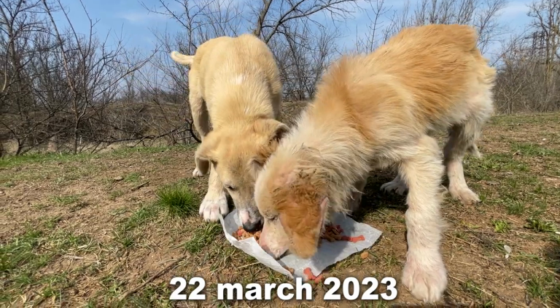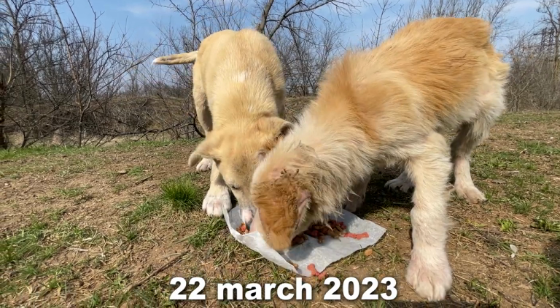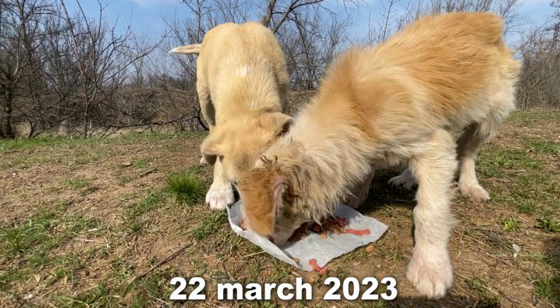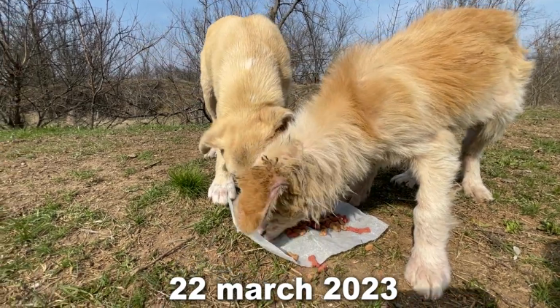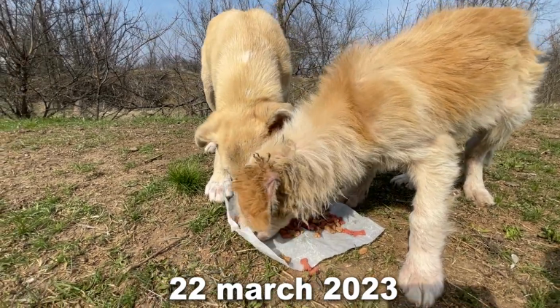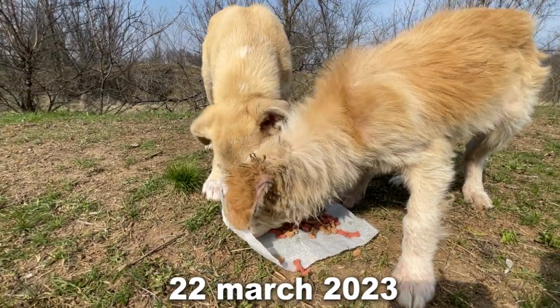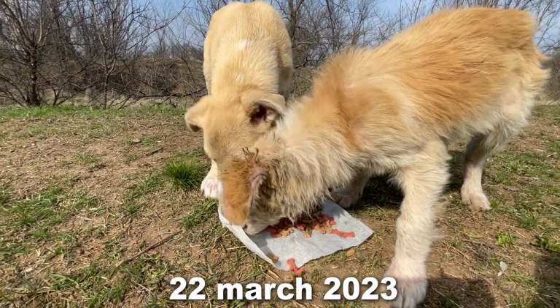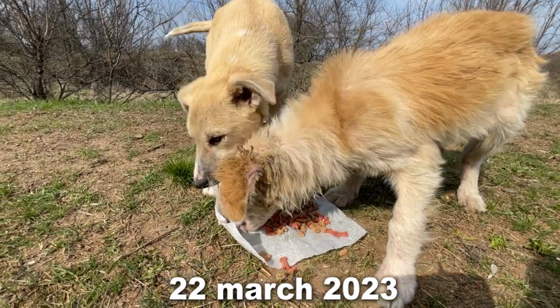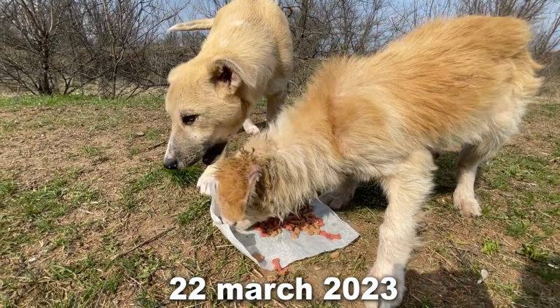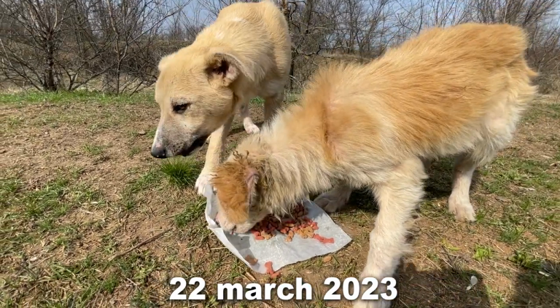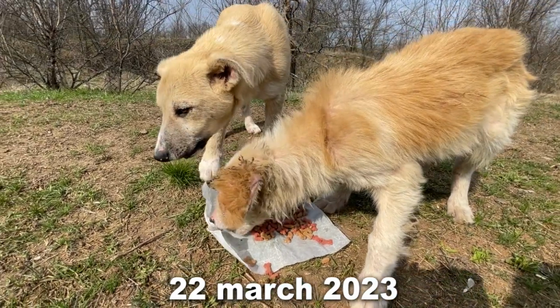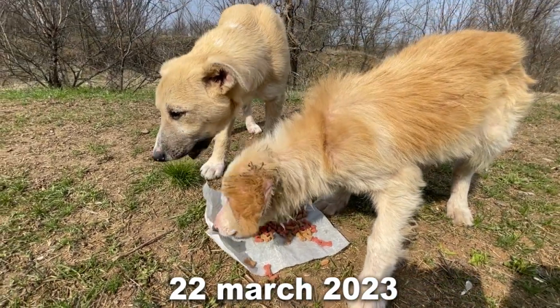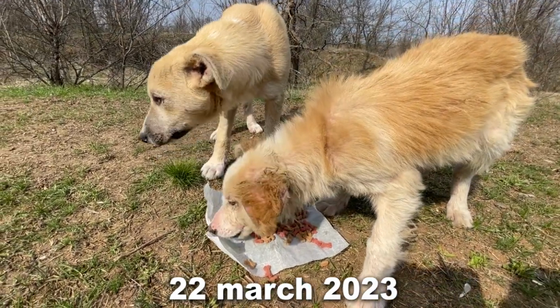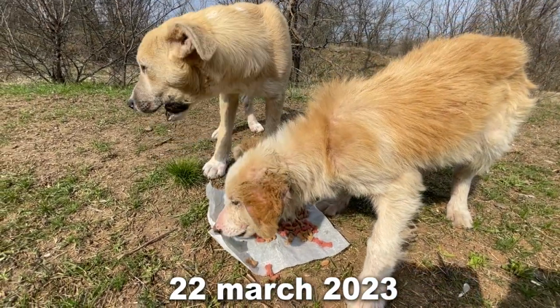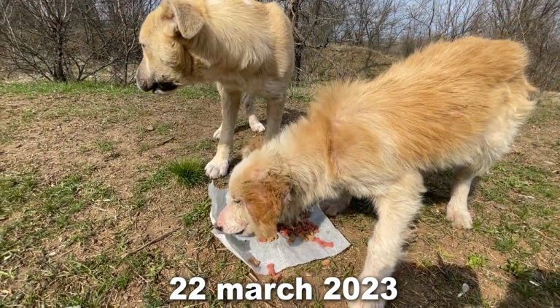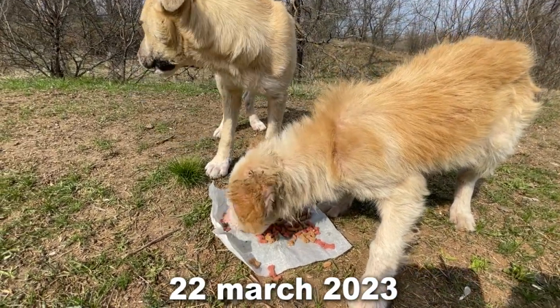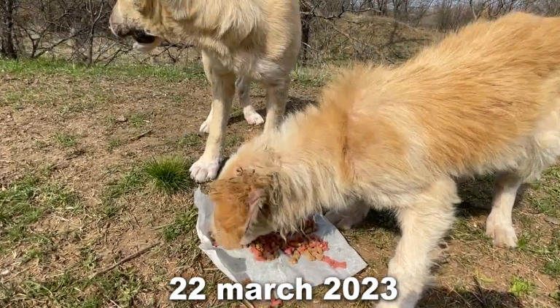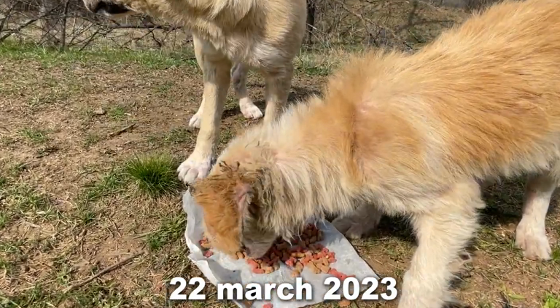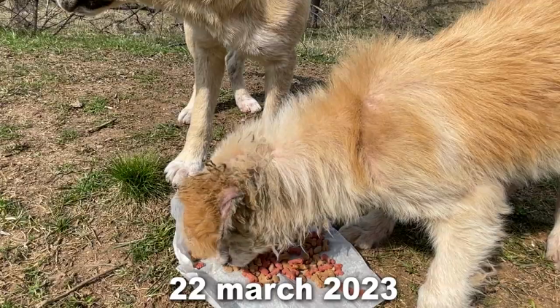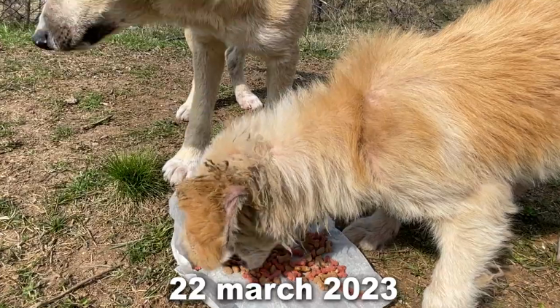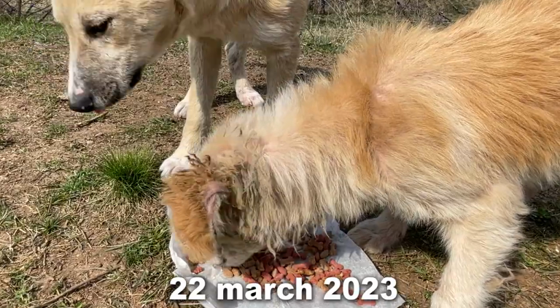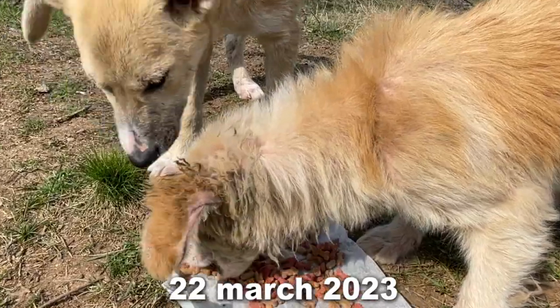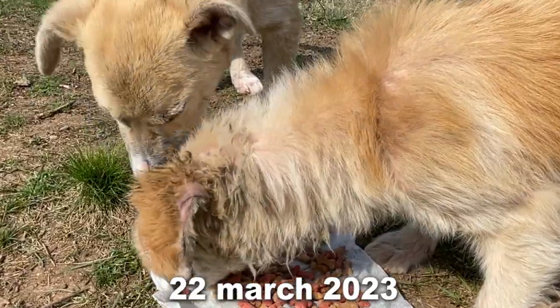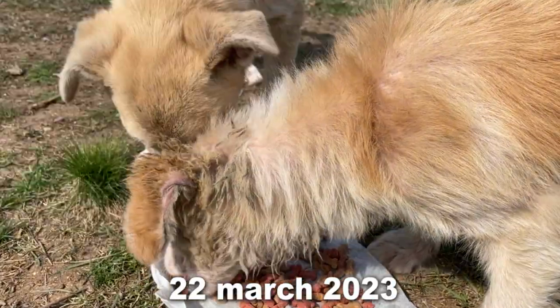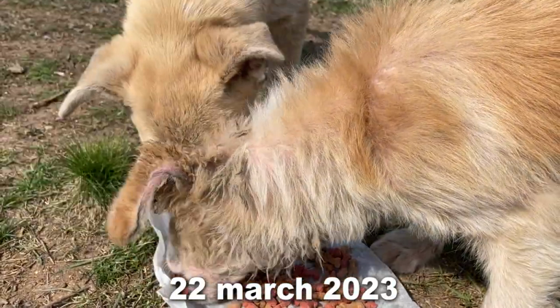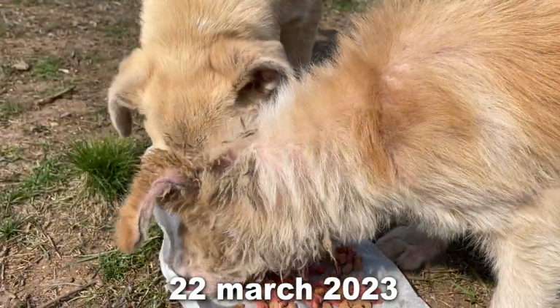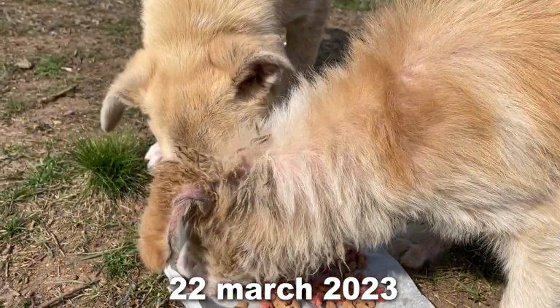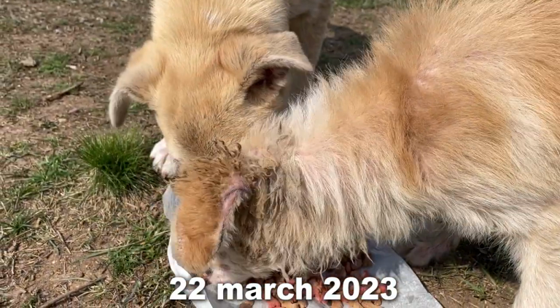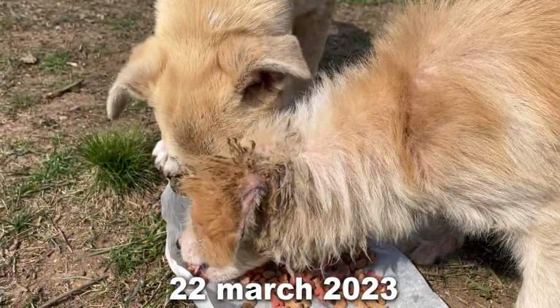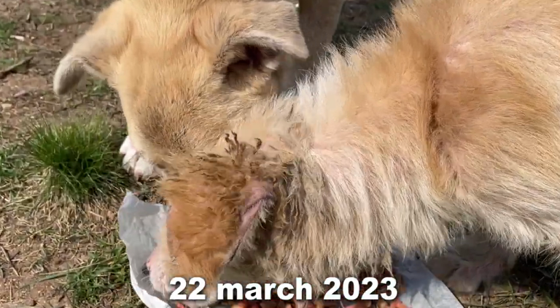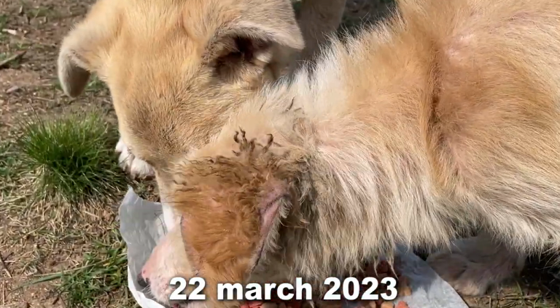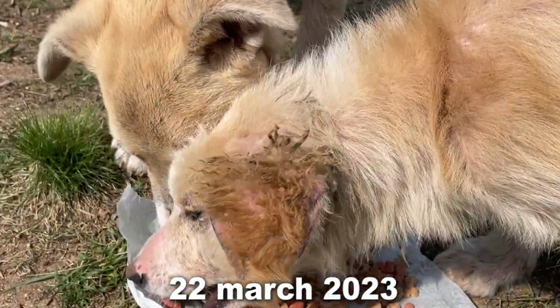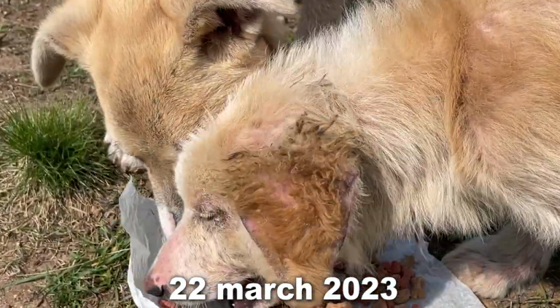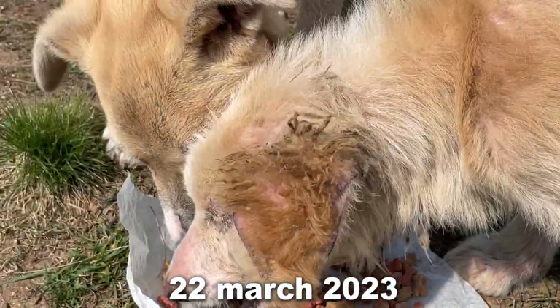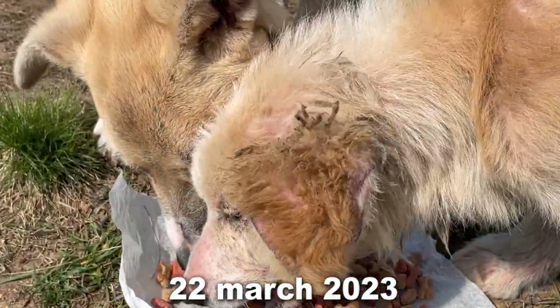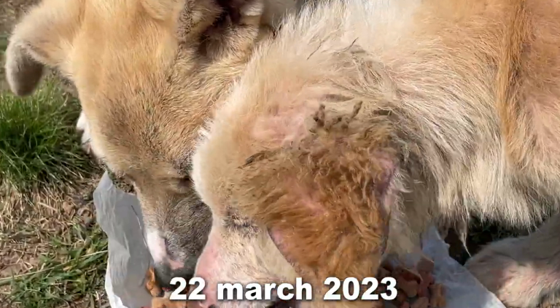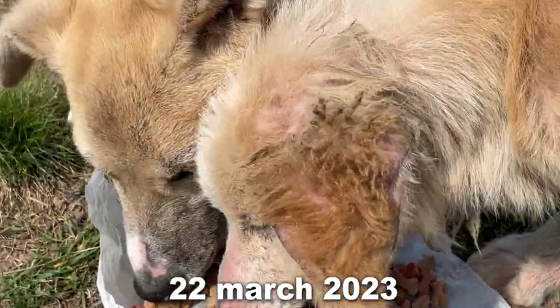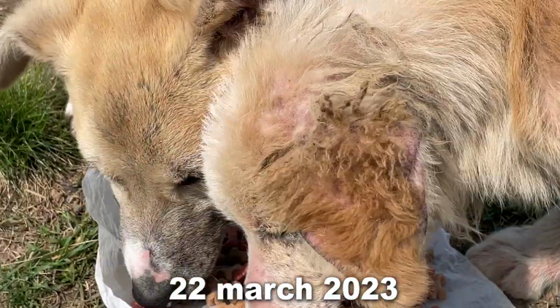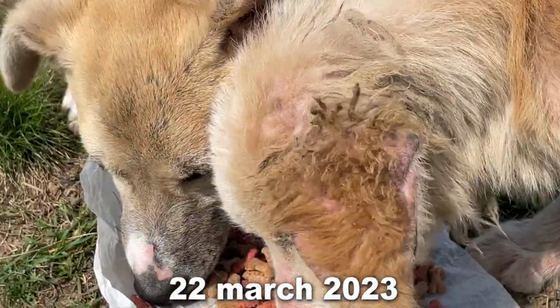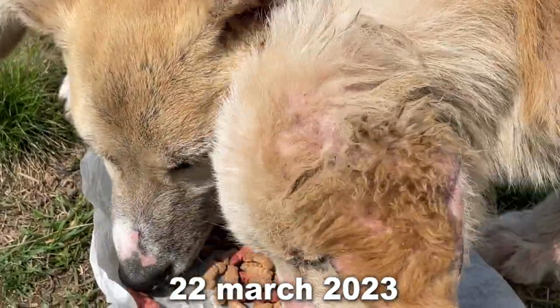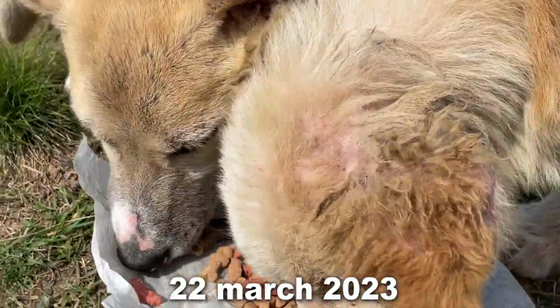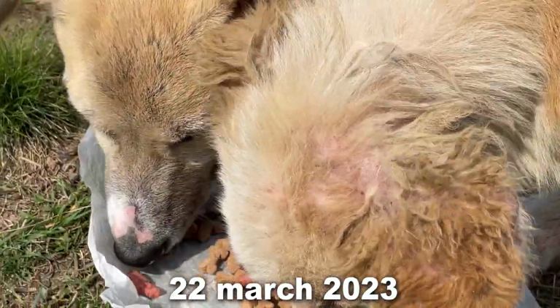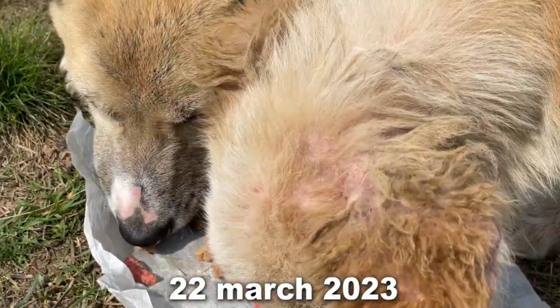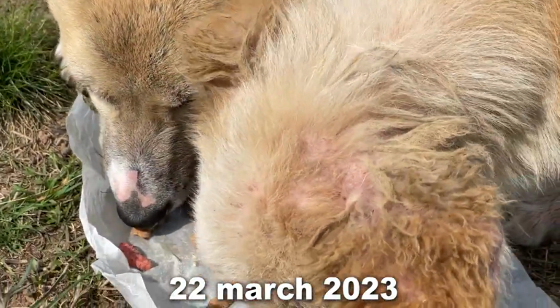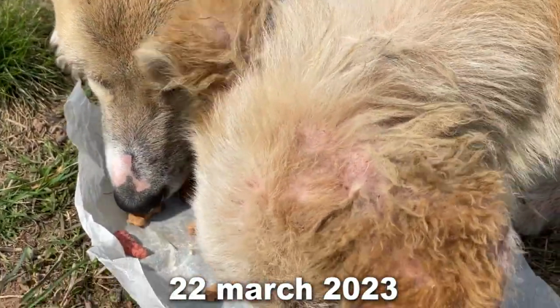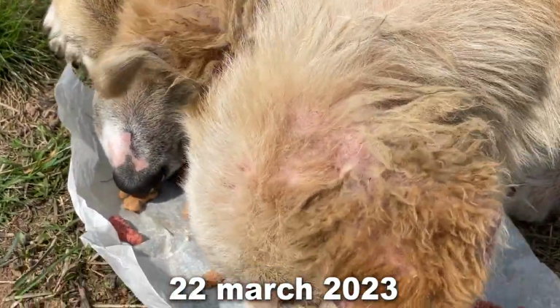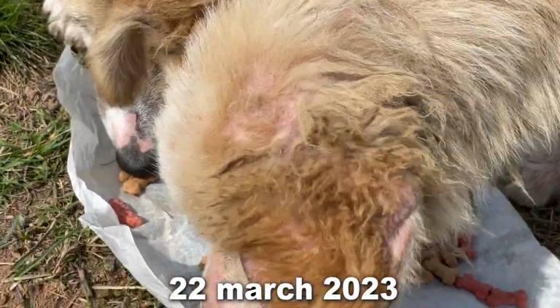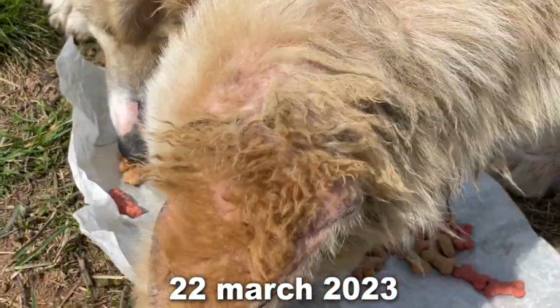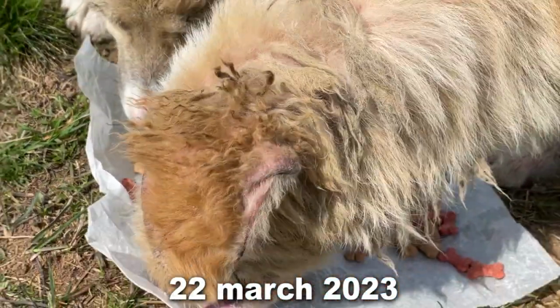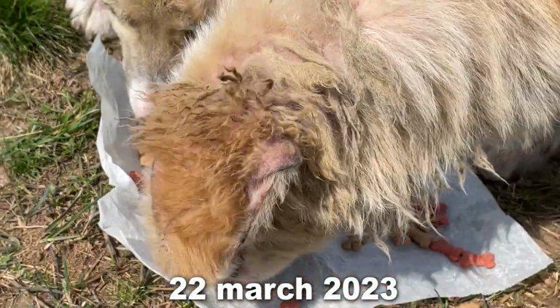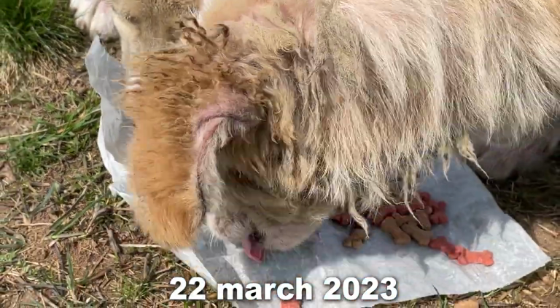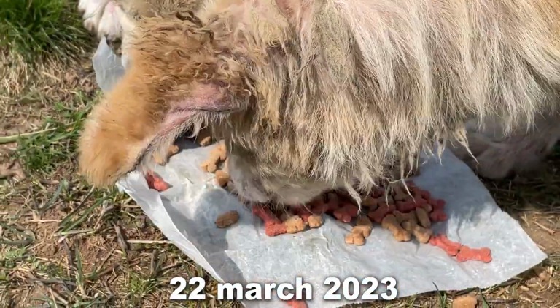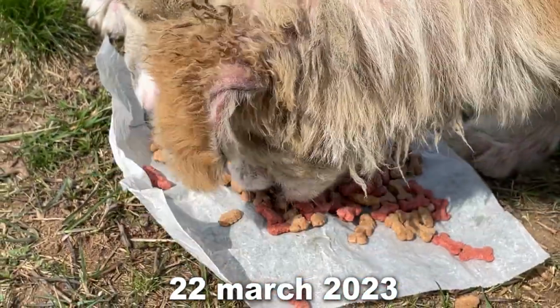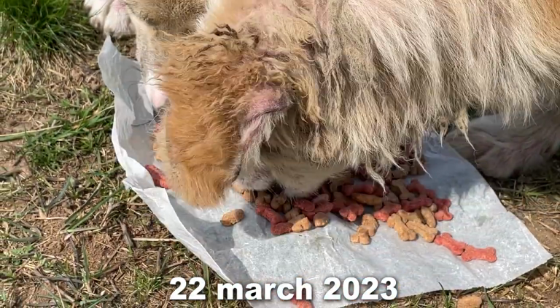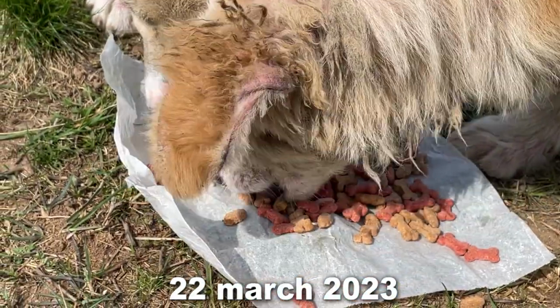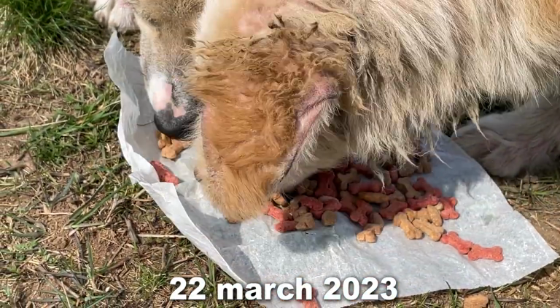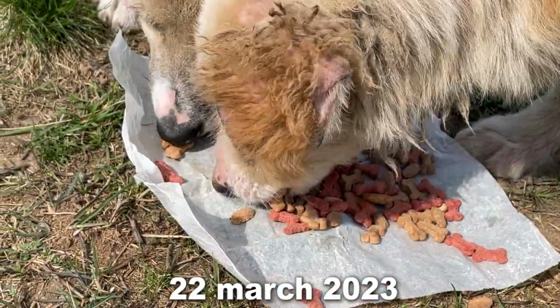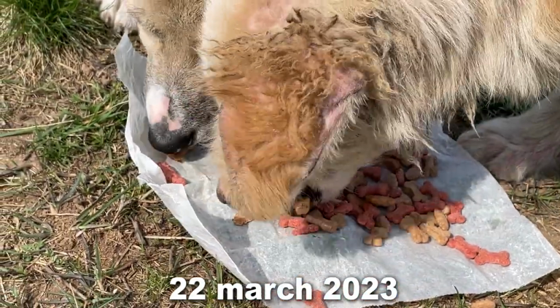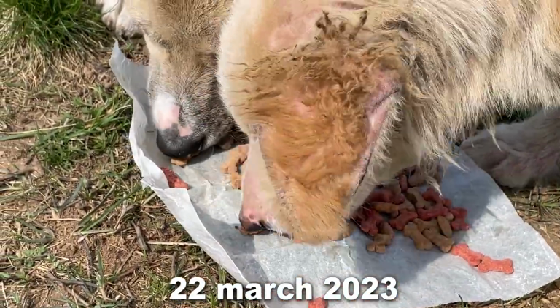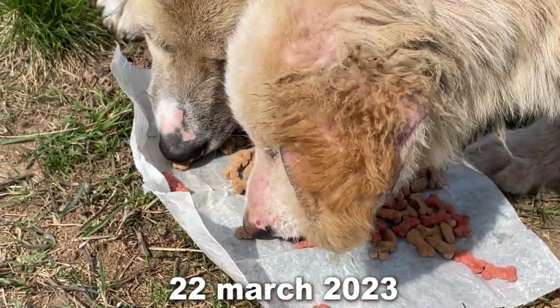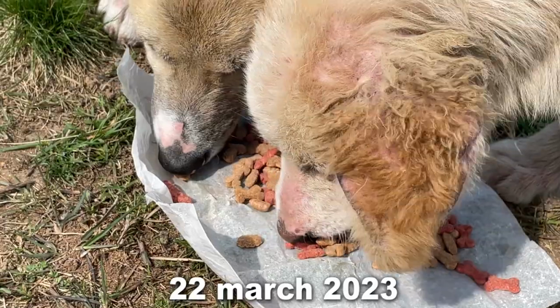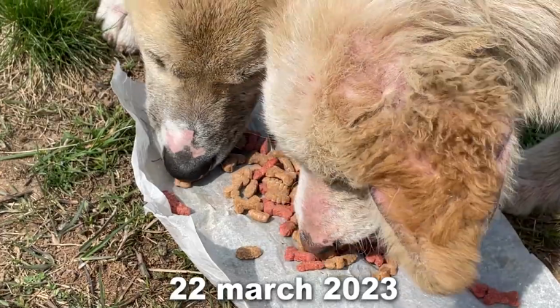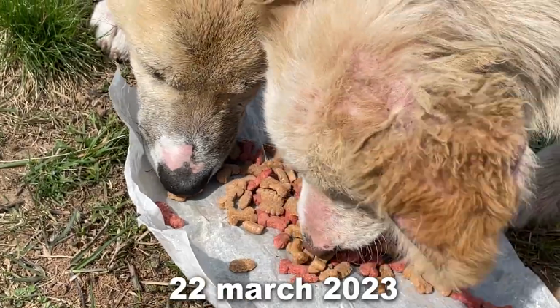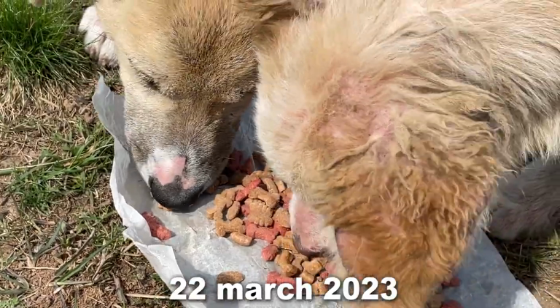March 22. As you can see, her left ear is beginning to lose hair.